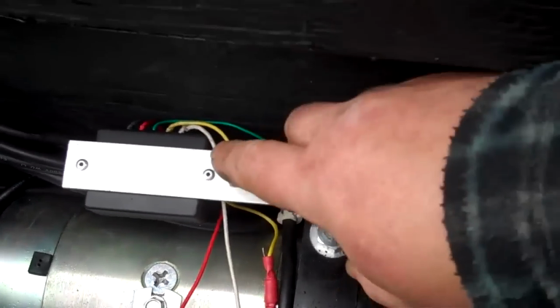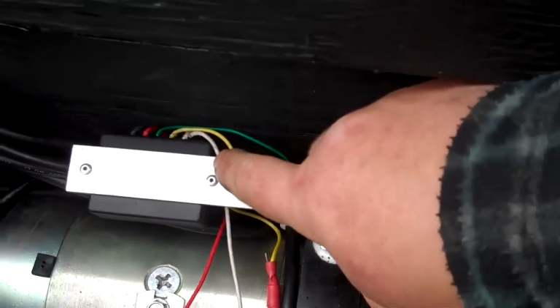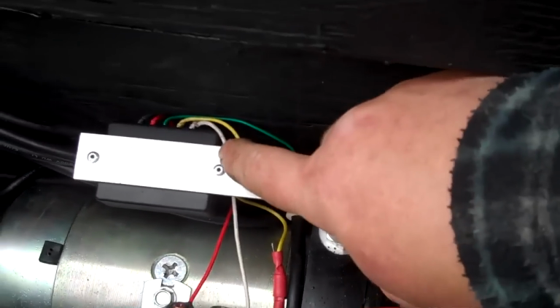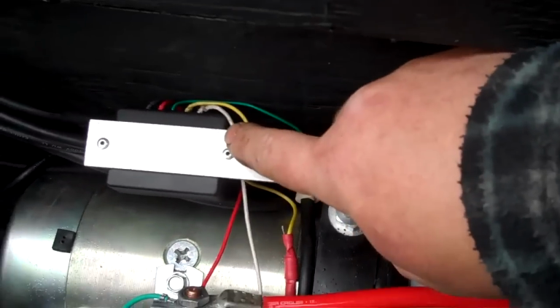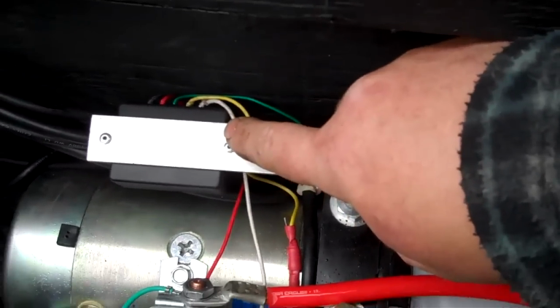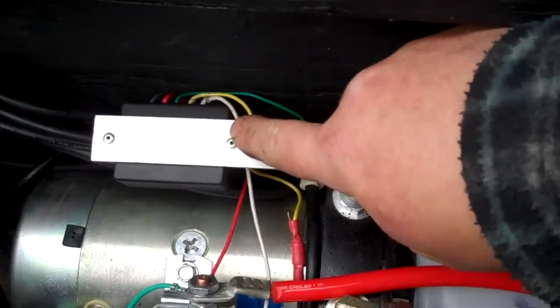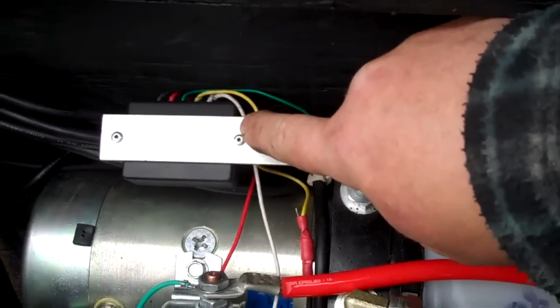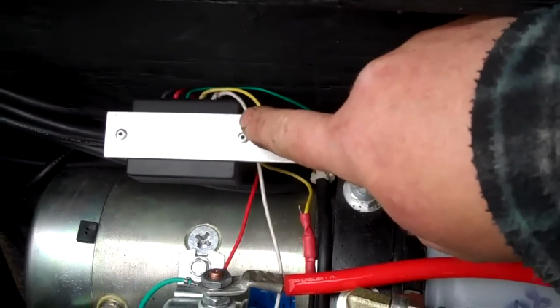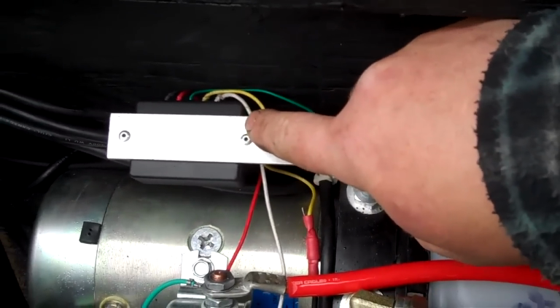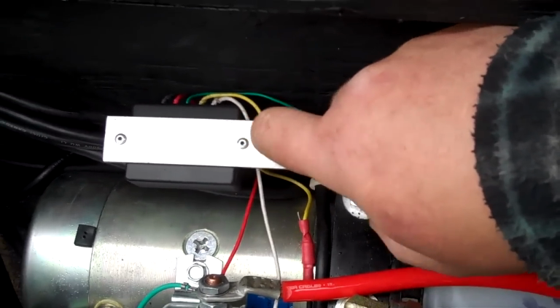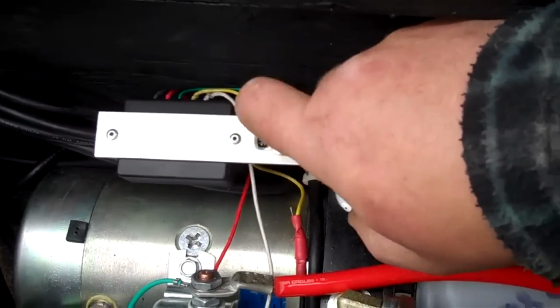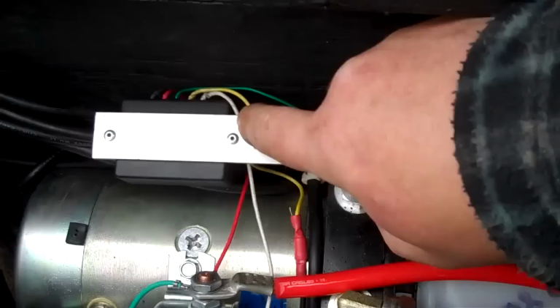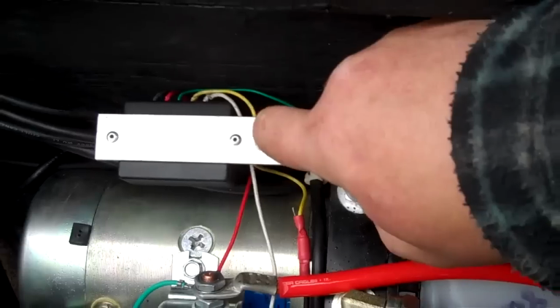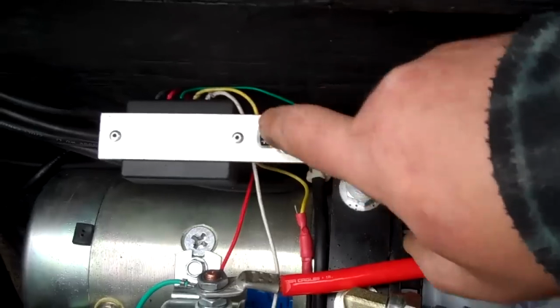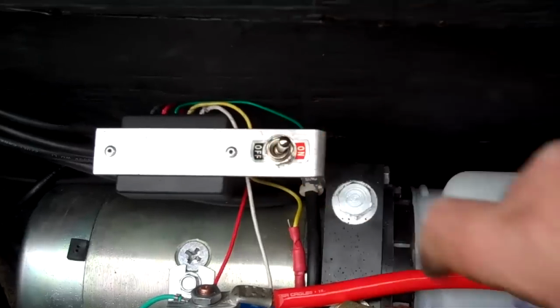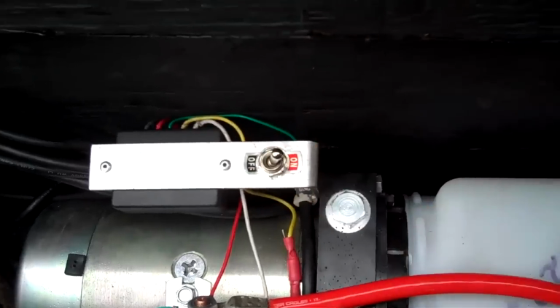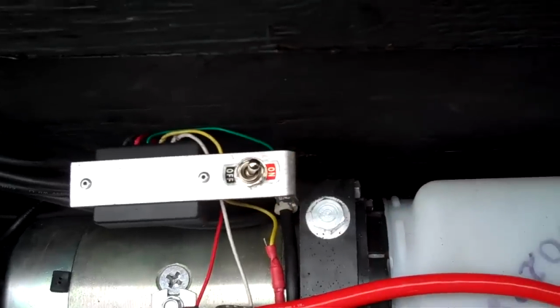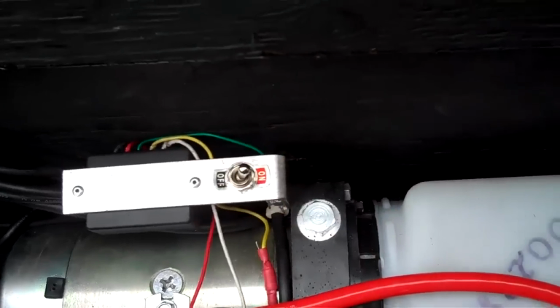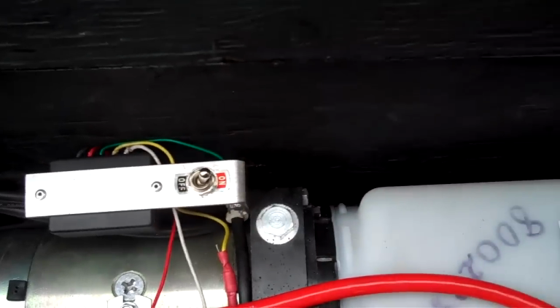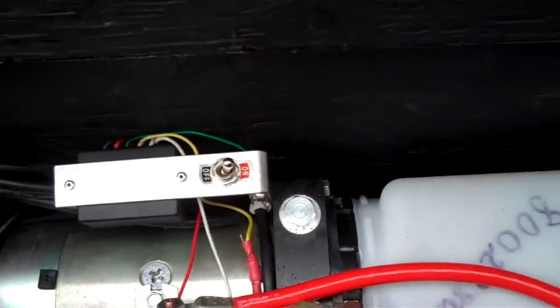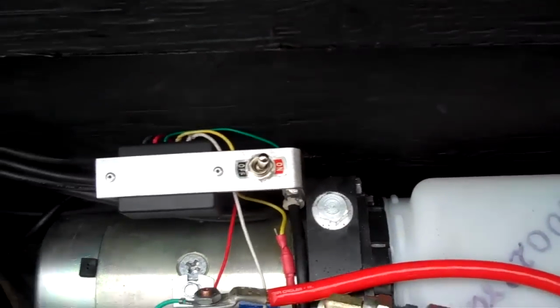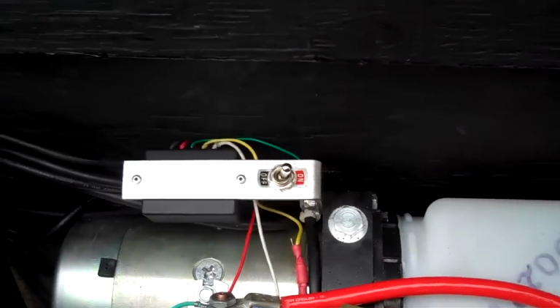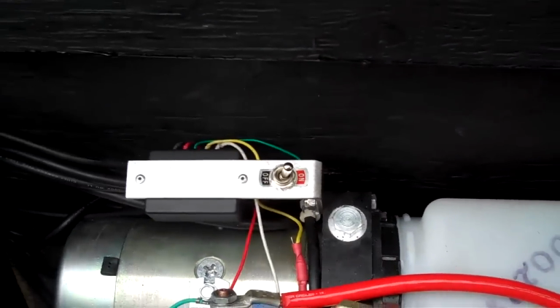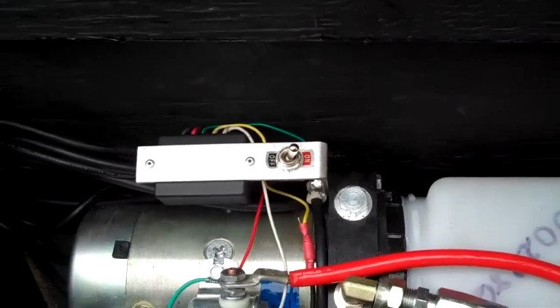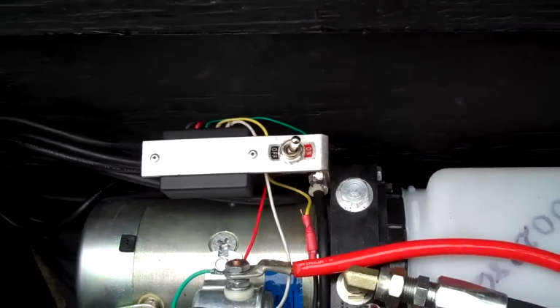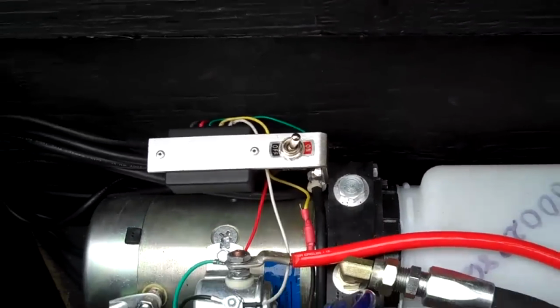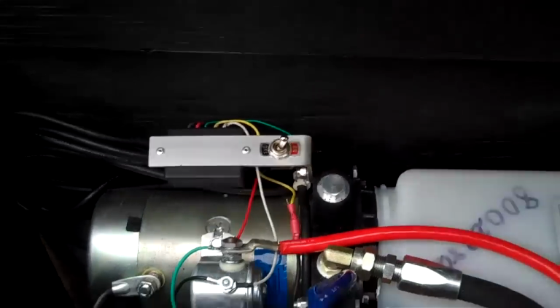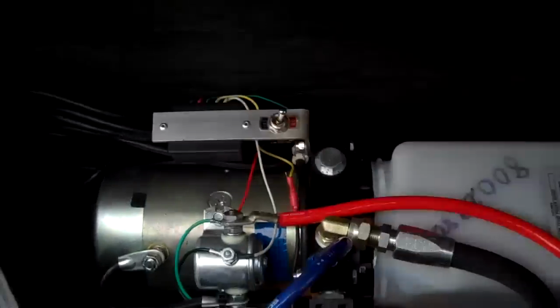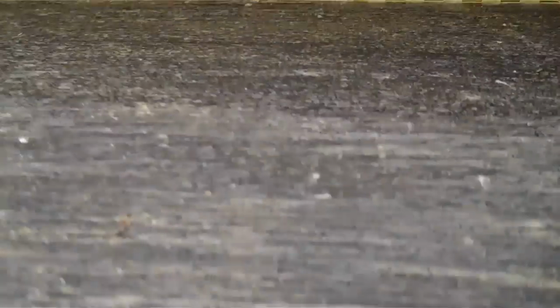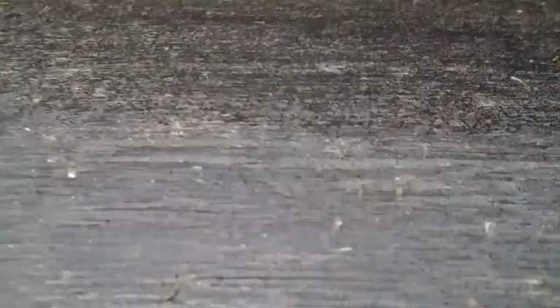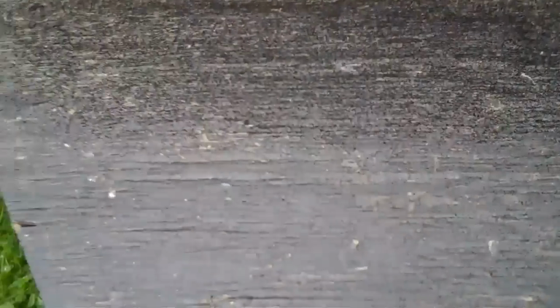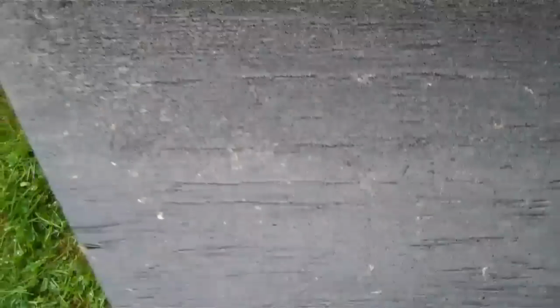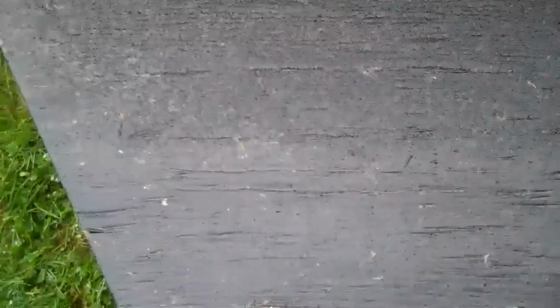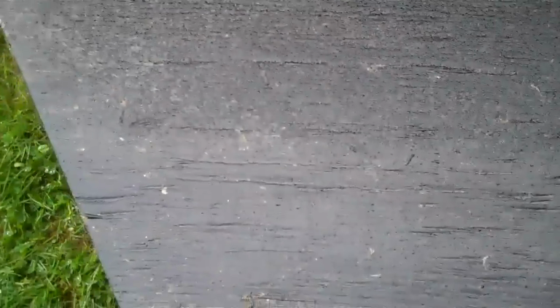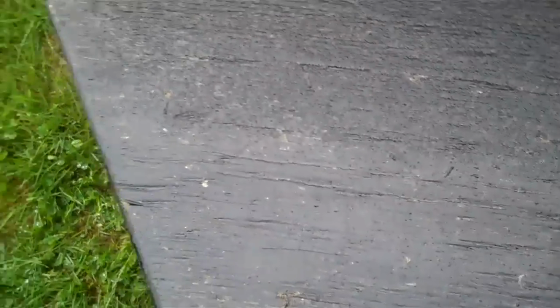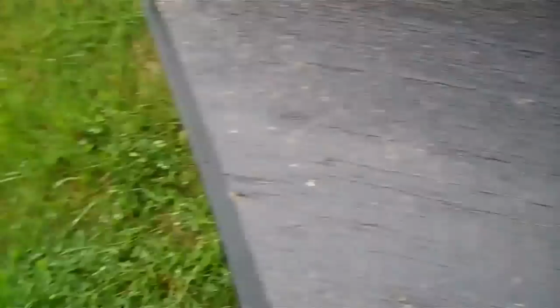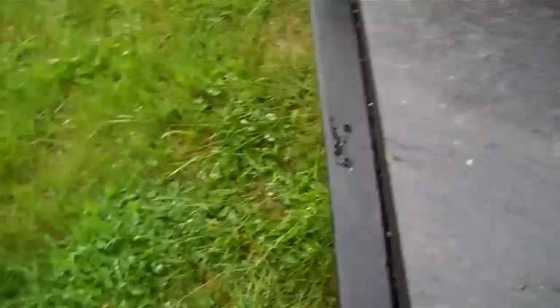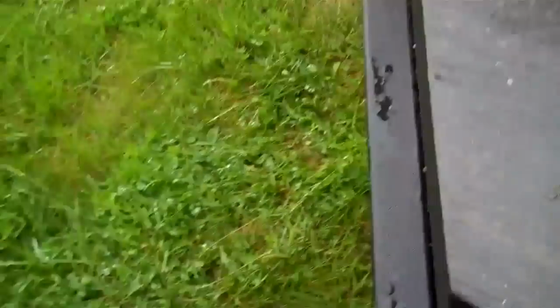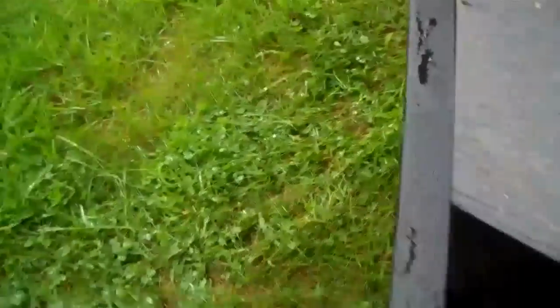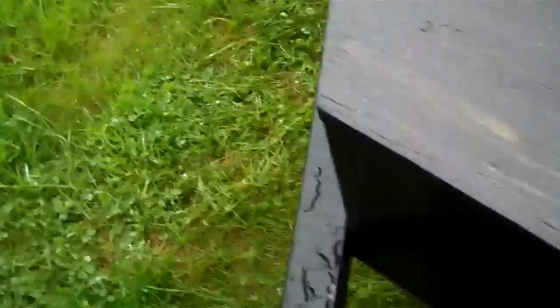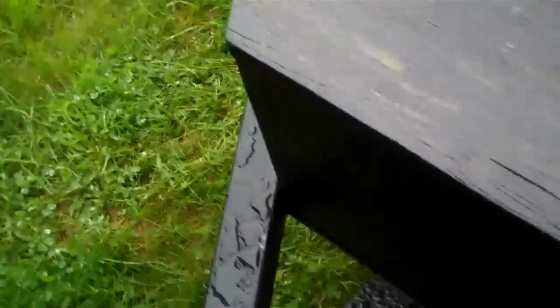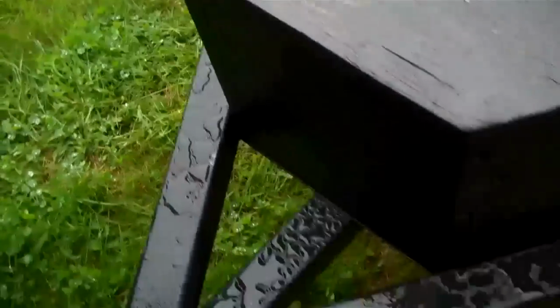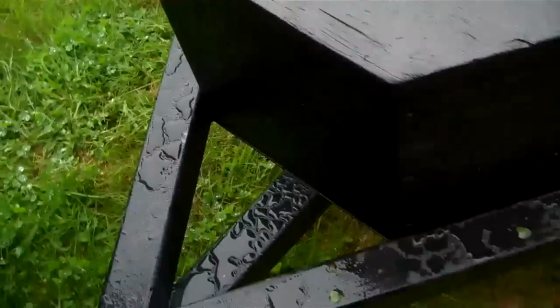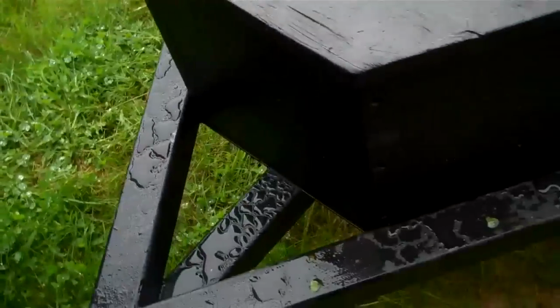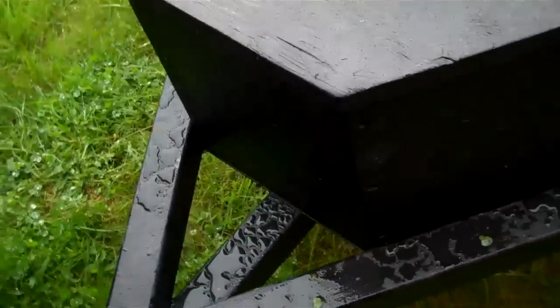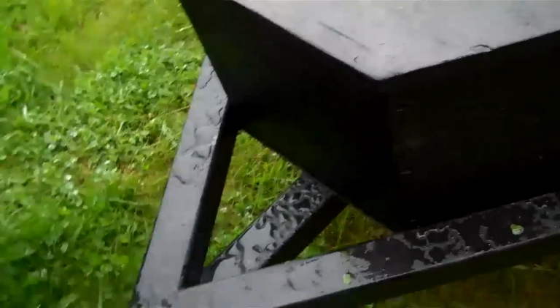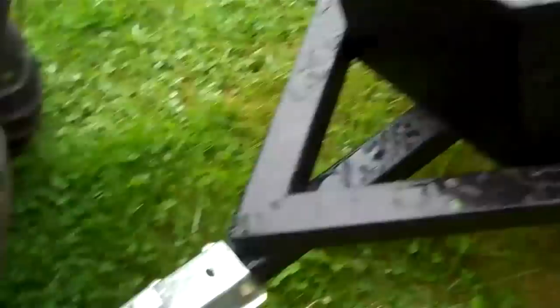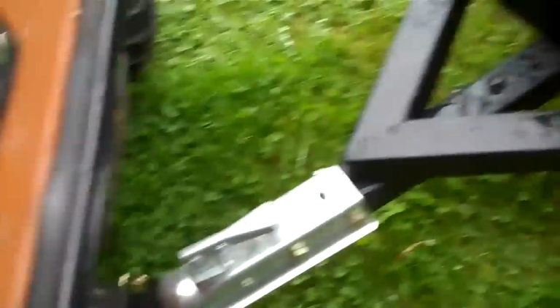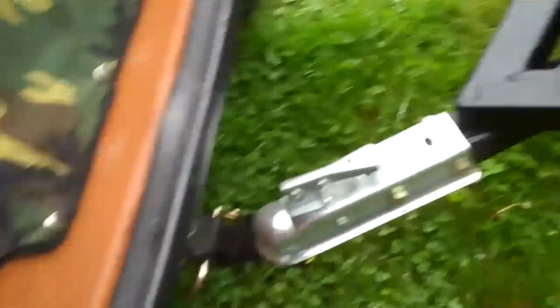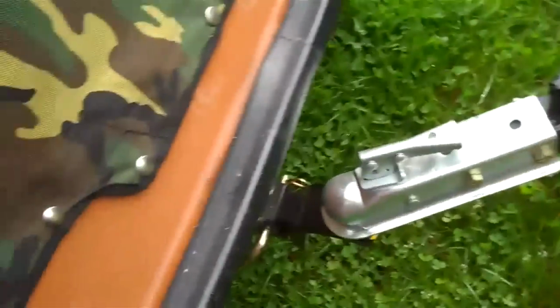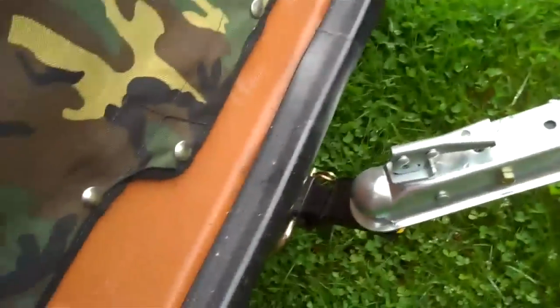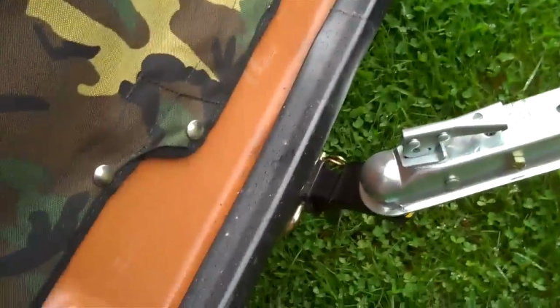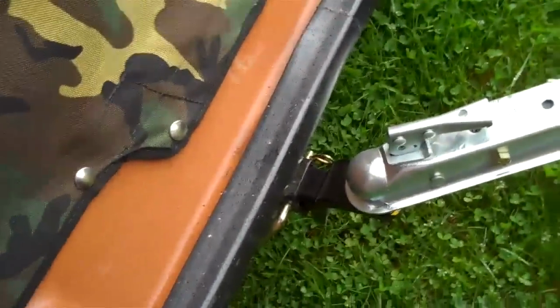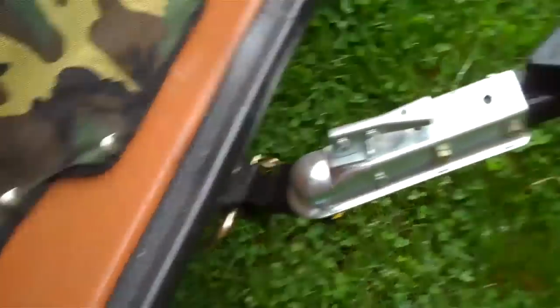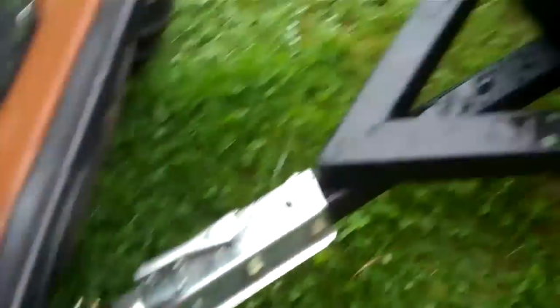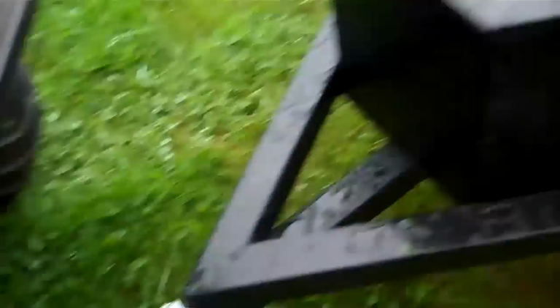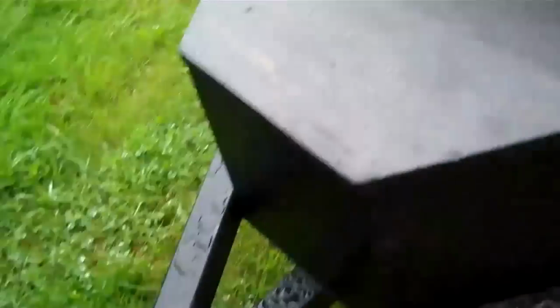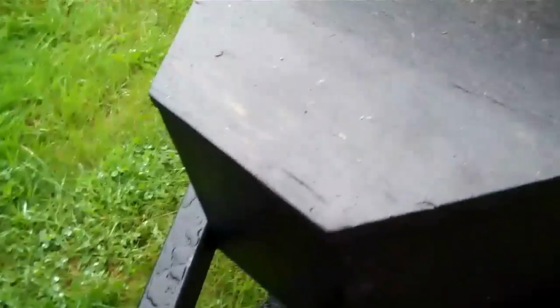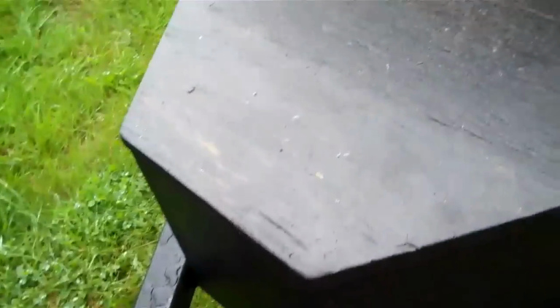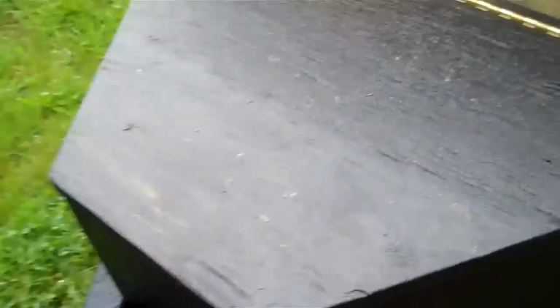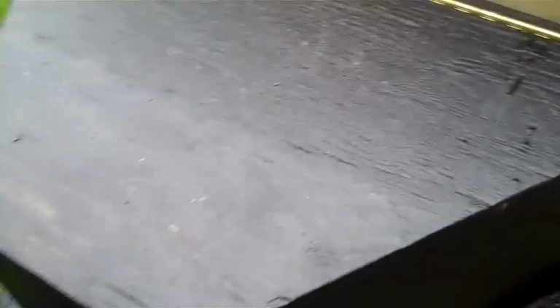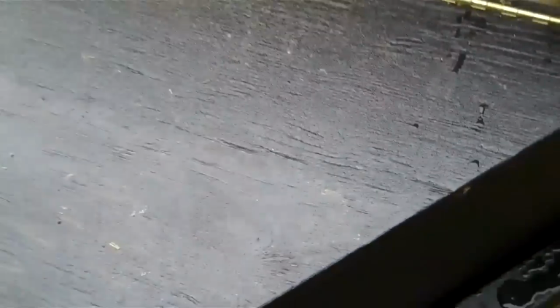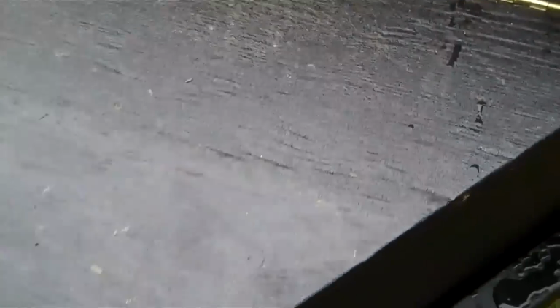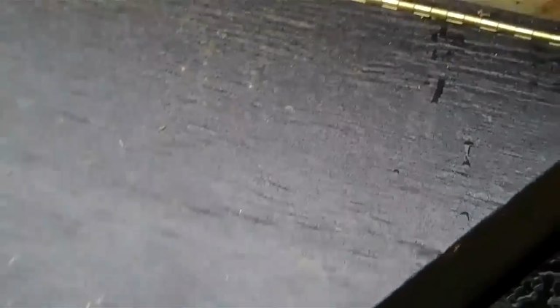When I go to use the trailer for a day, I'll just flick that switch on. Now I've got no wires to hook up to the trailer, which is great.